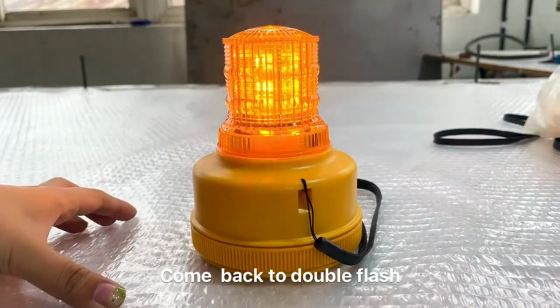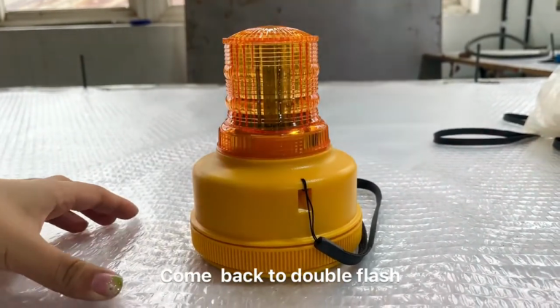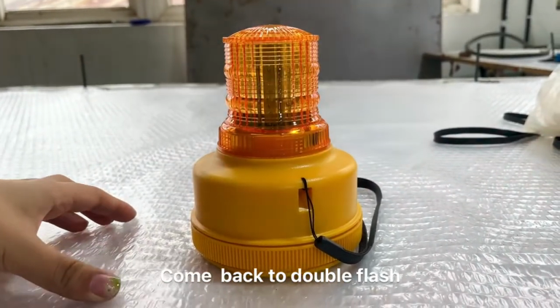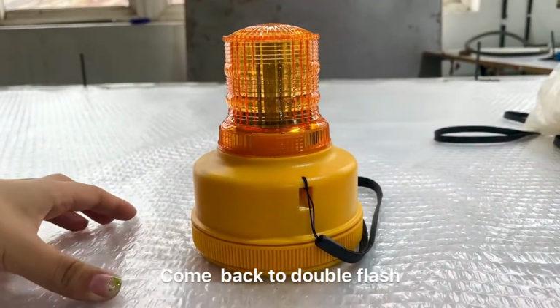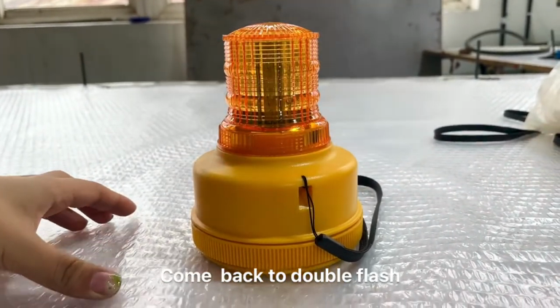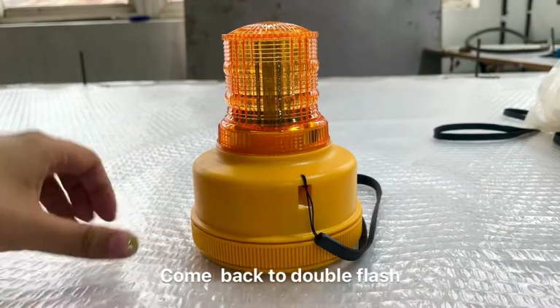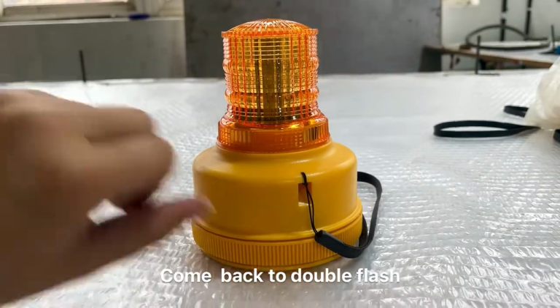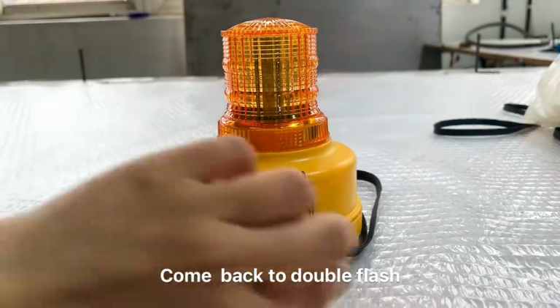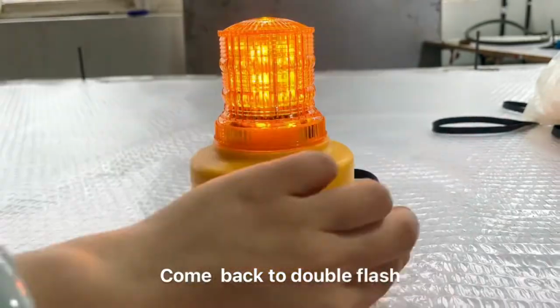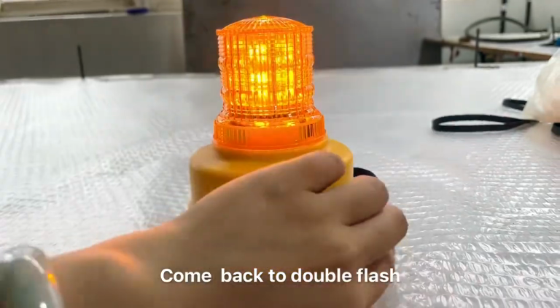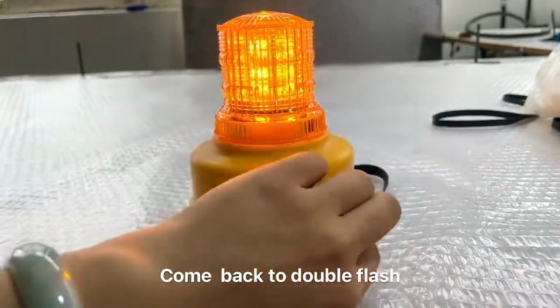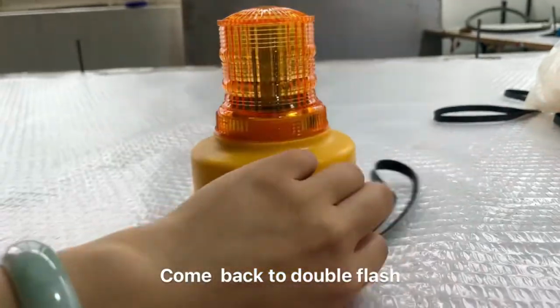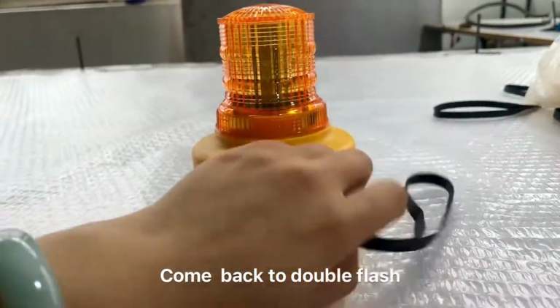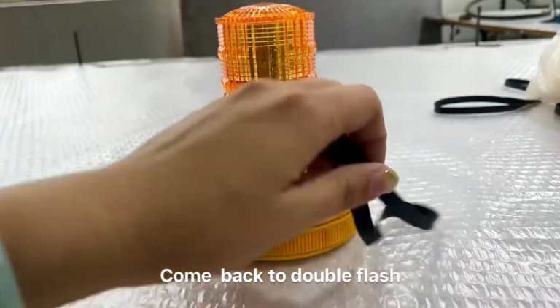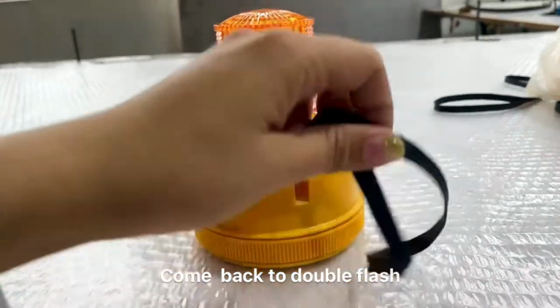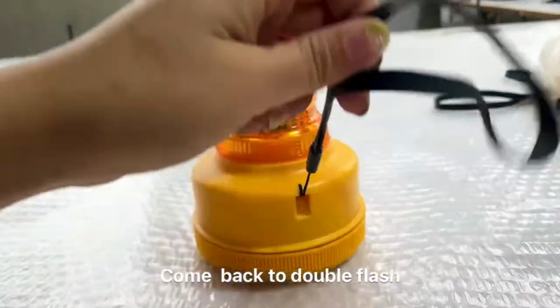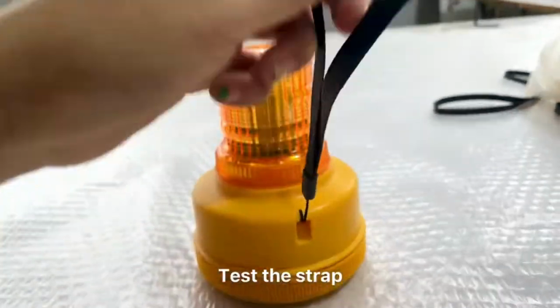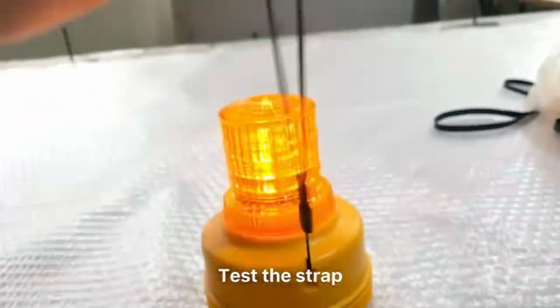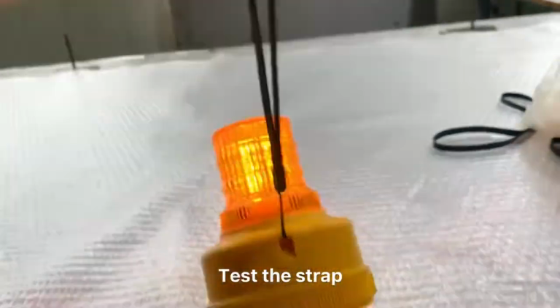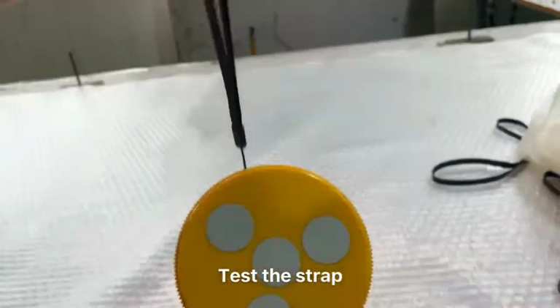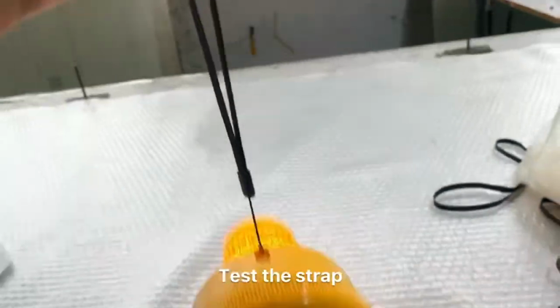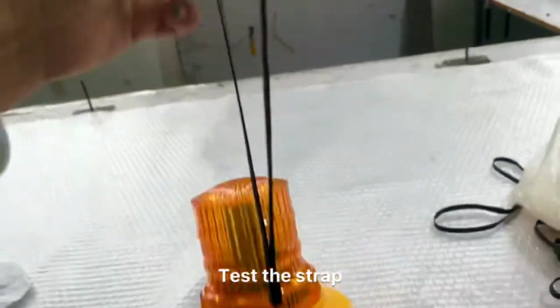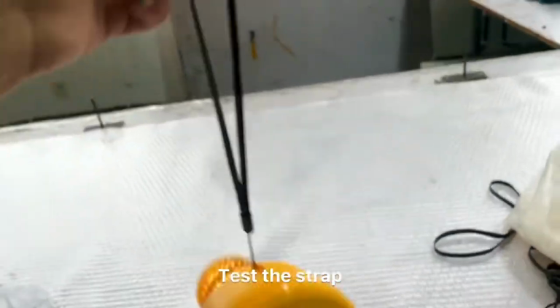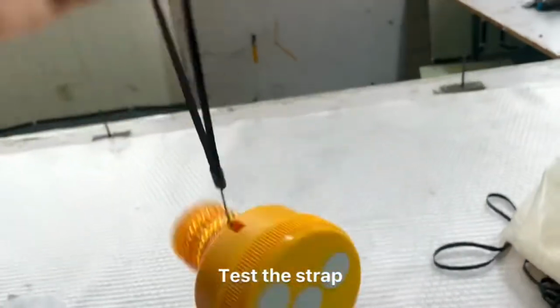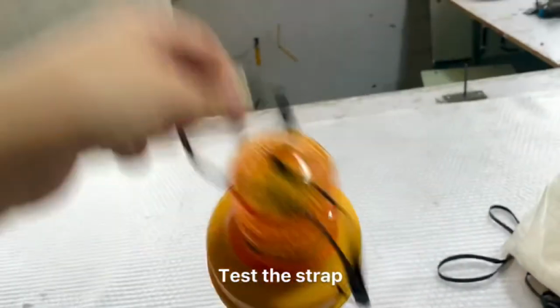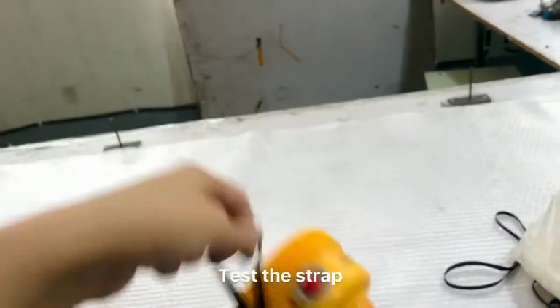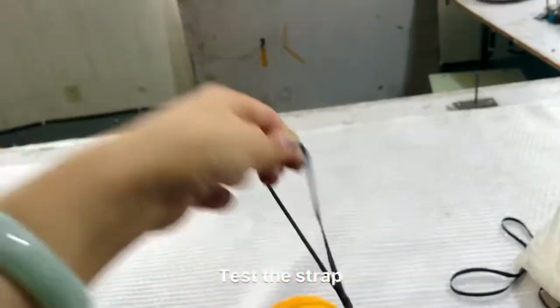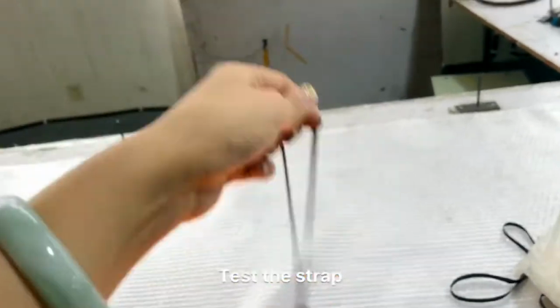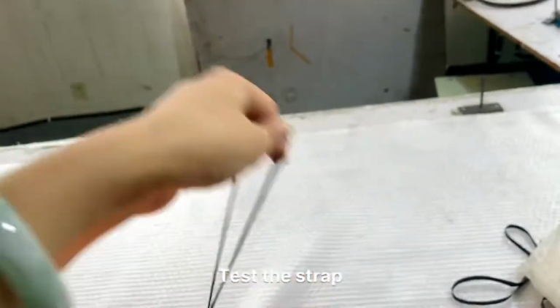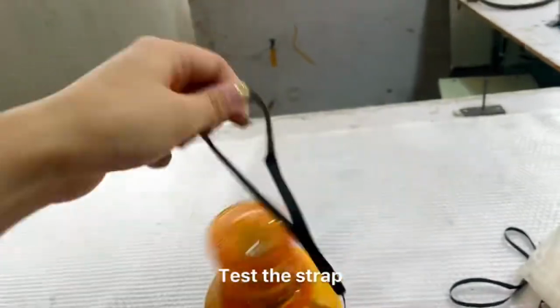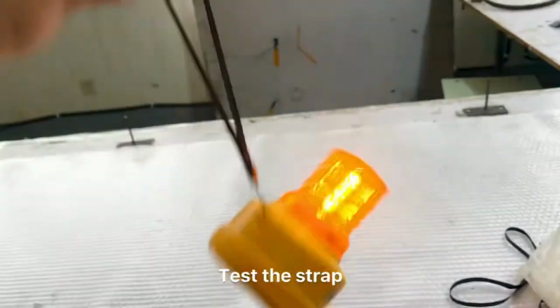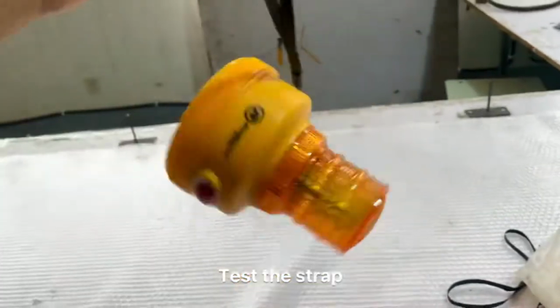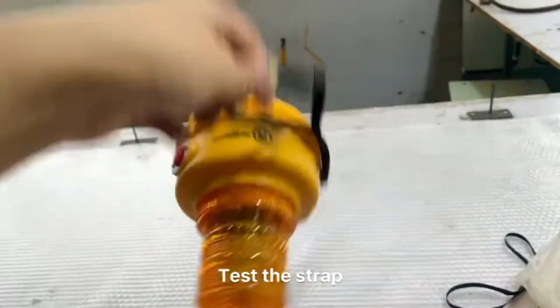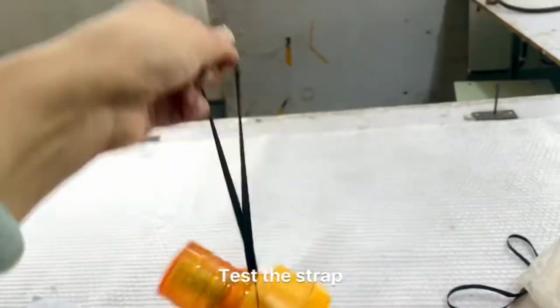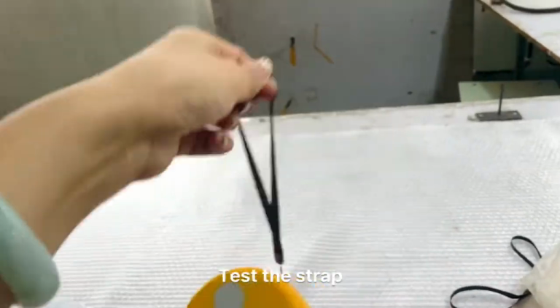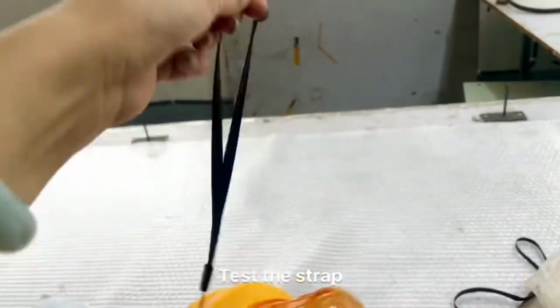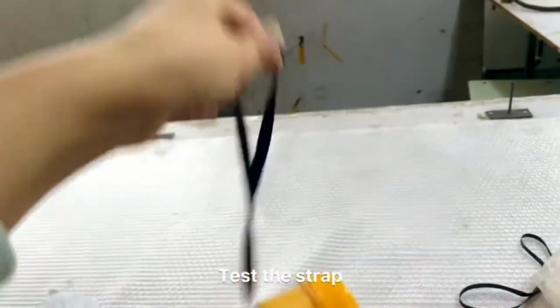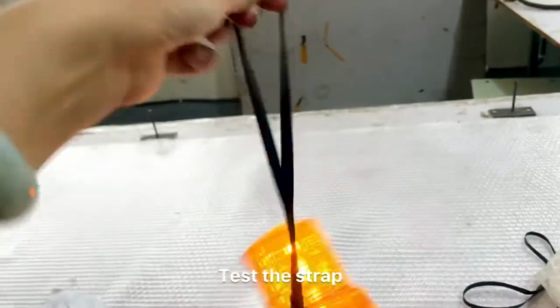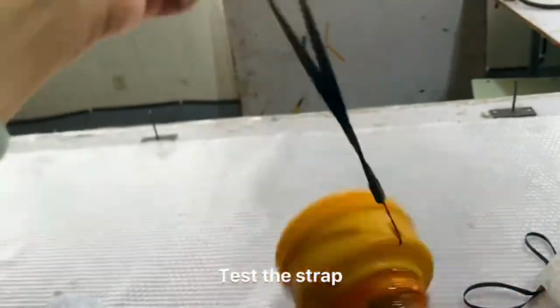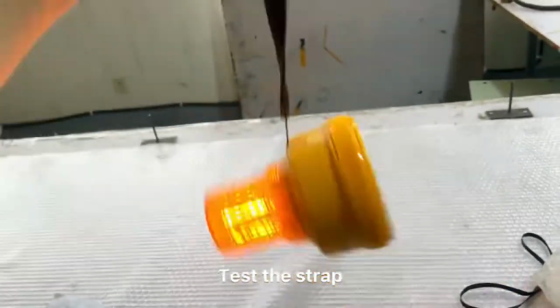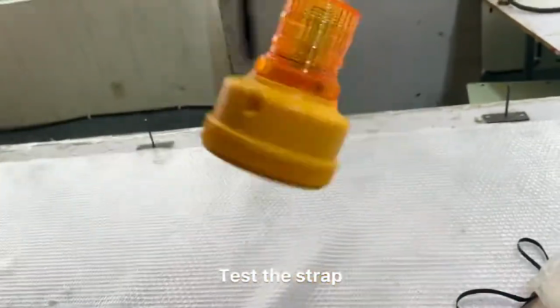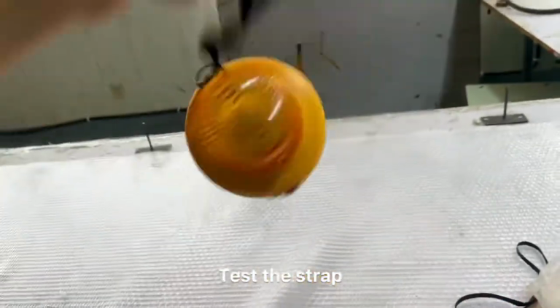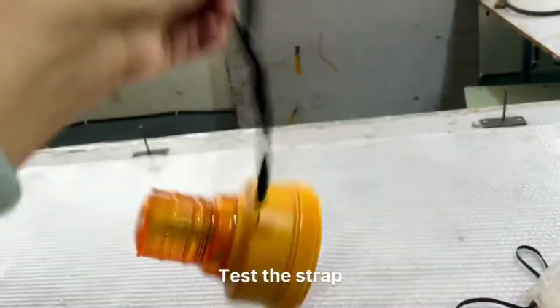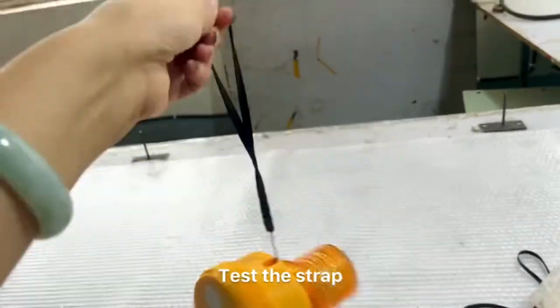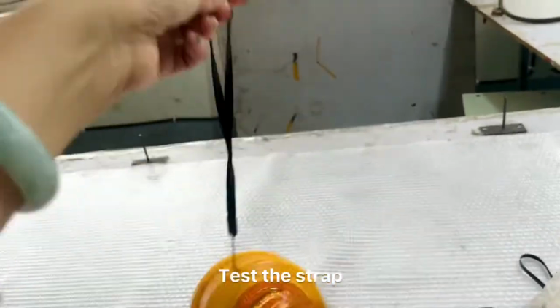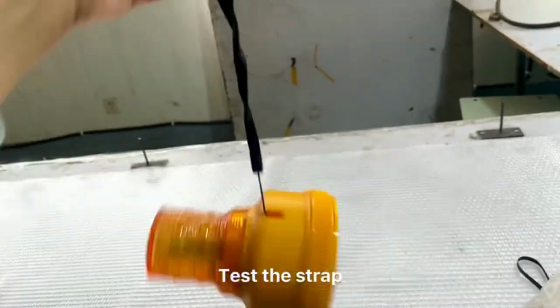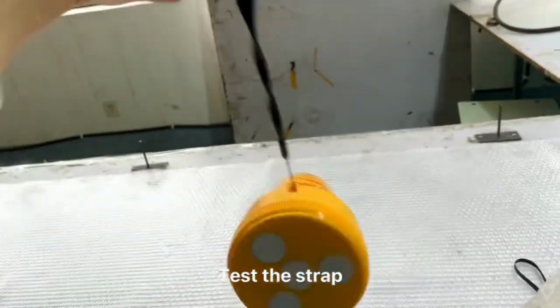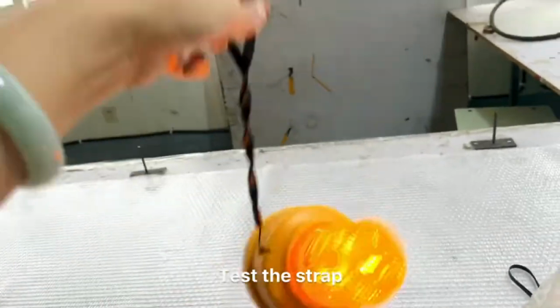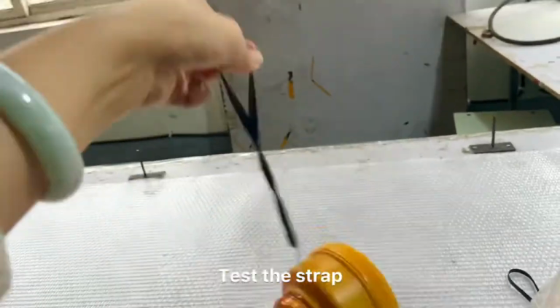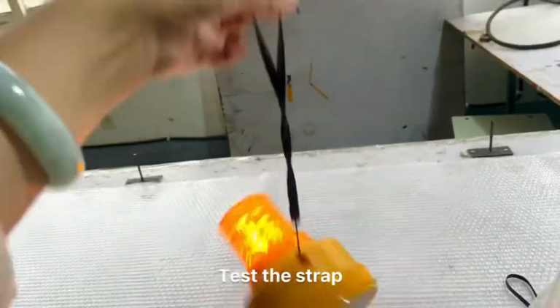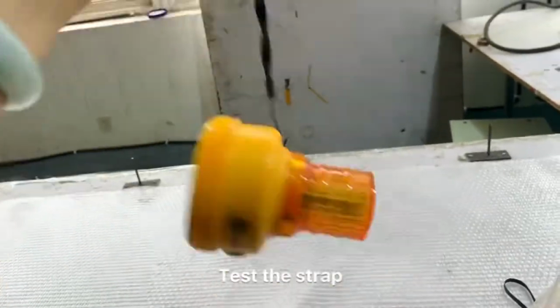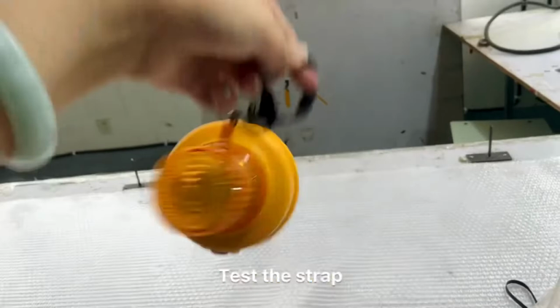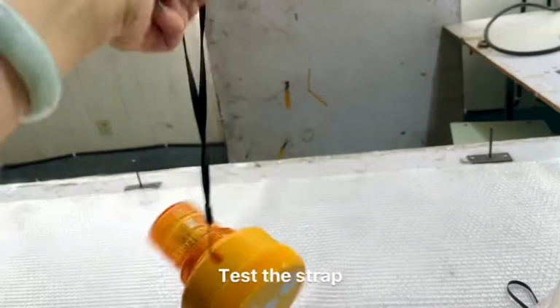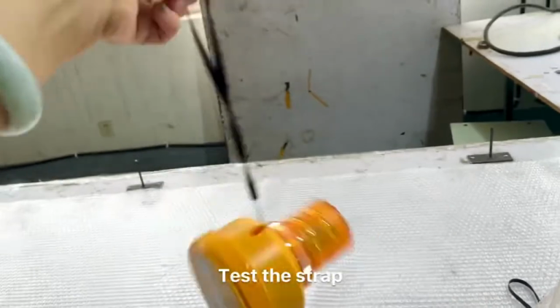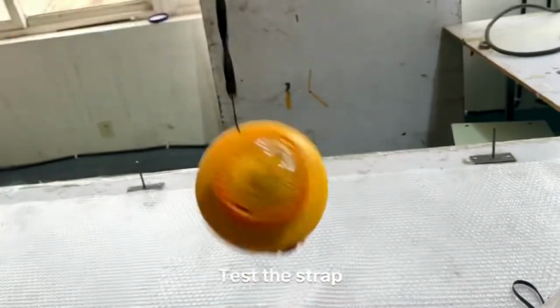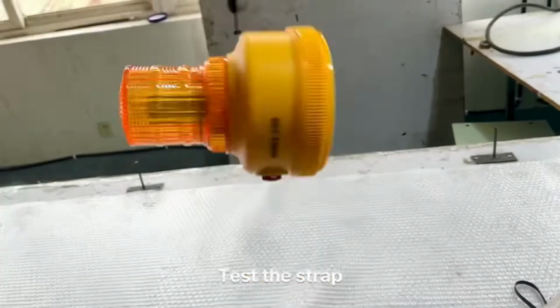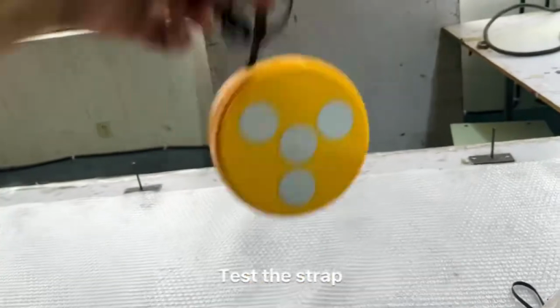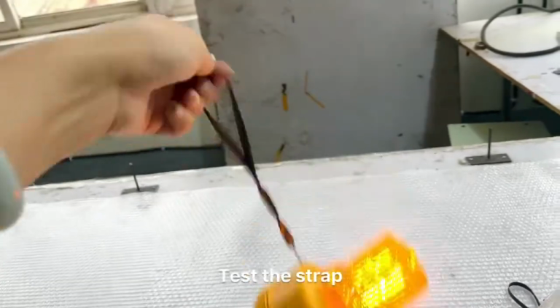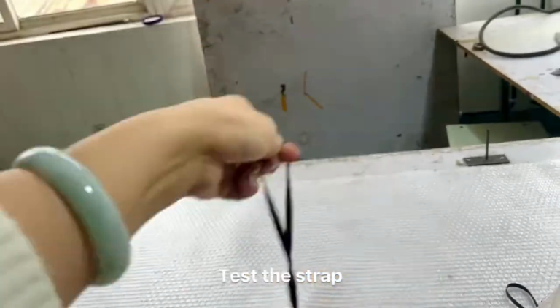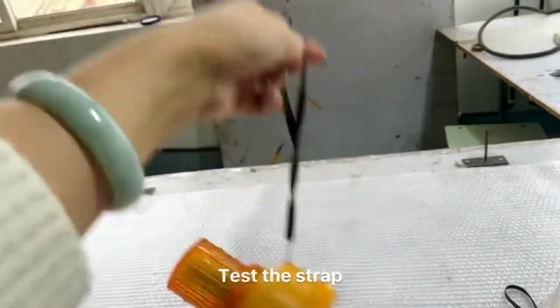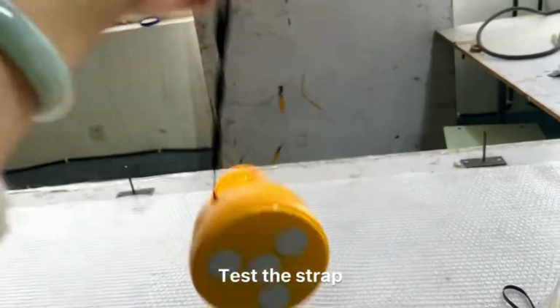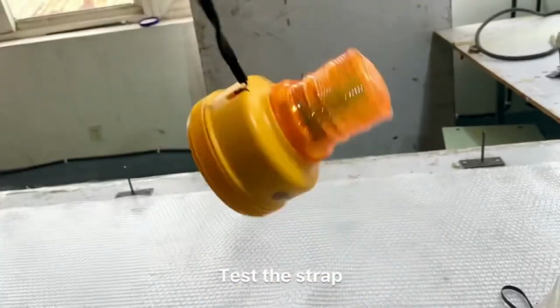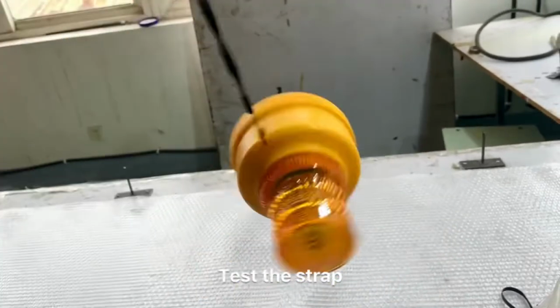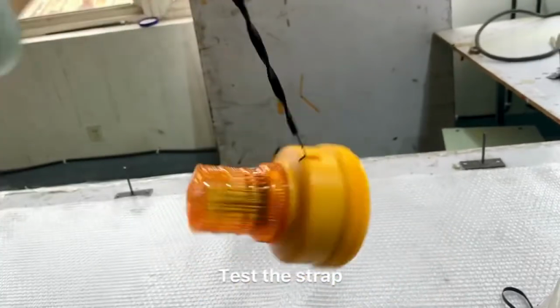And we will show you the test of the strap. It is very strong. Thank you!